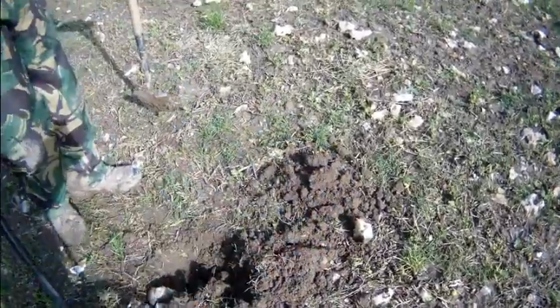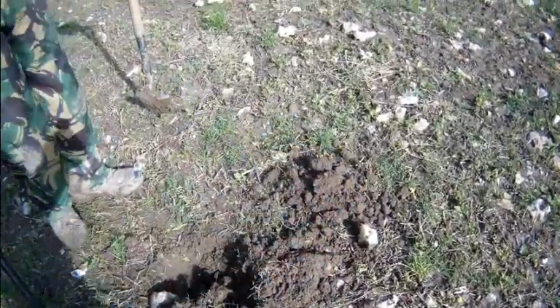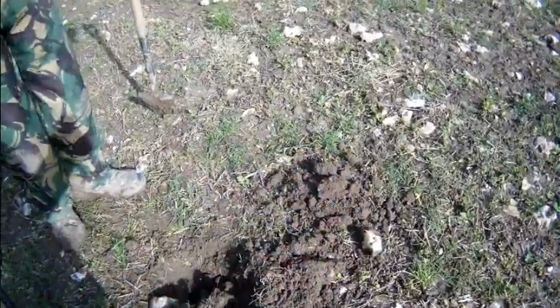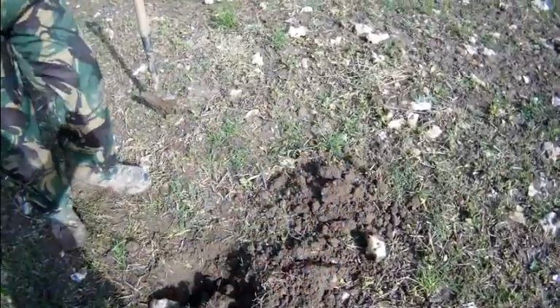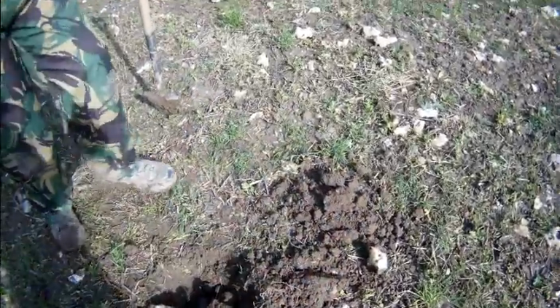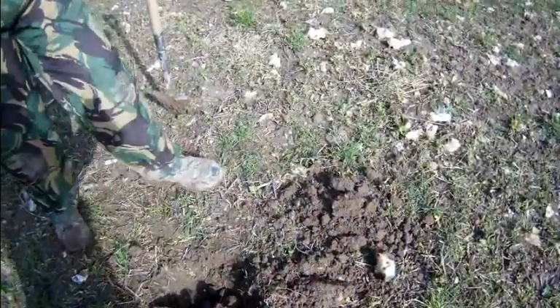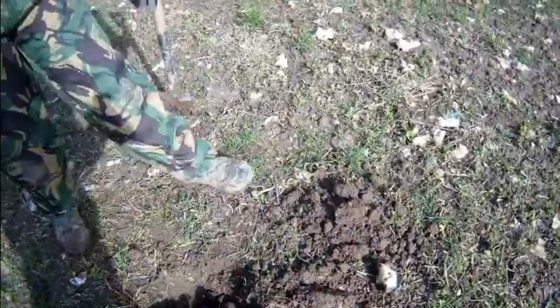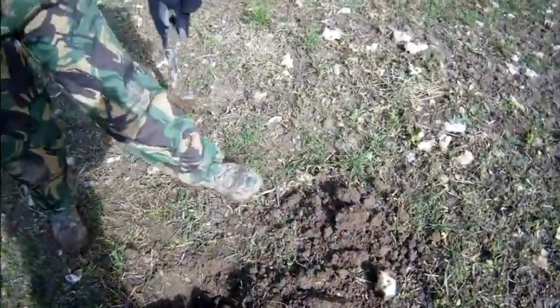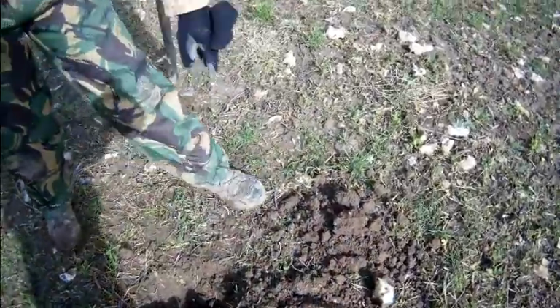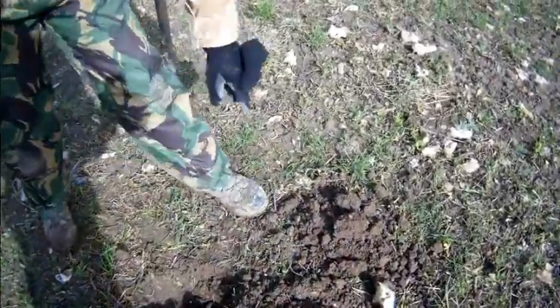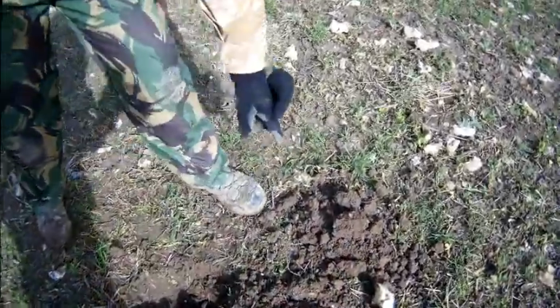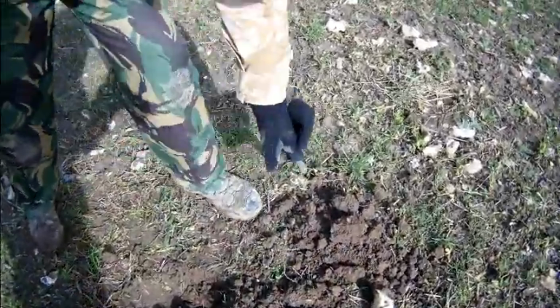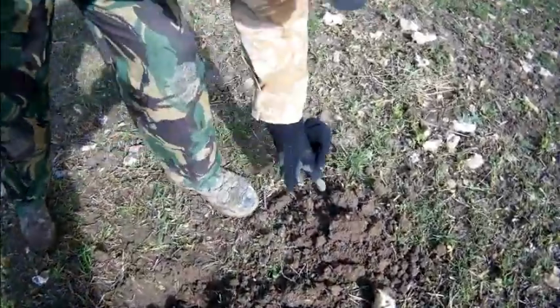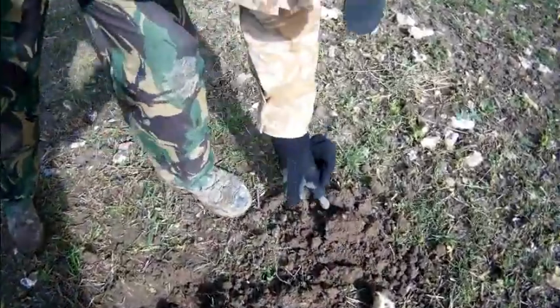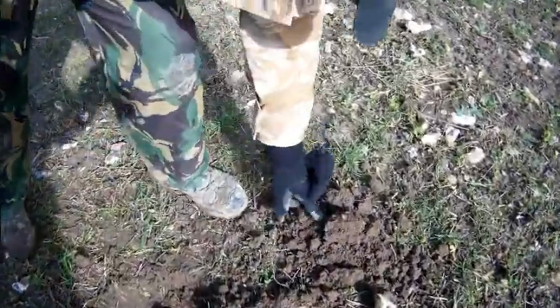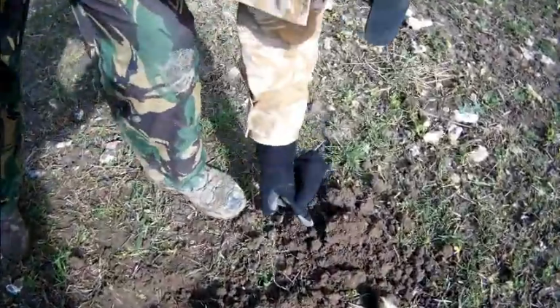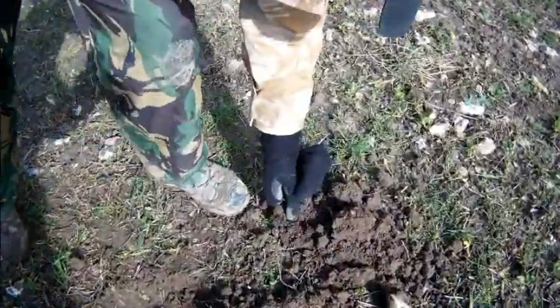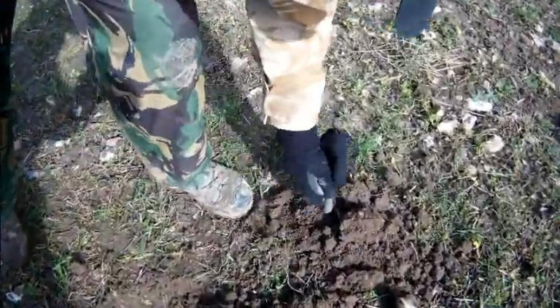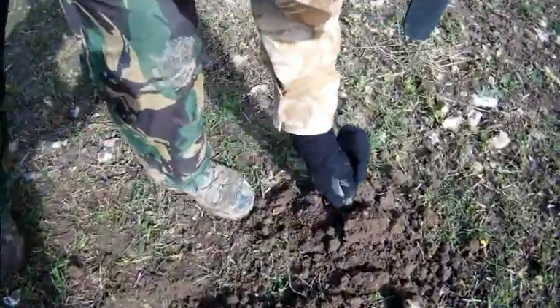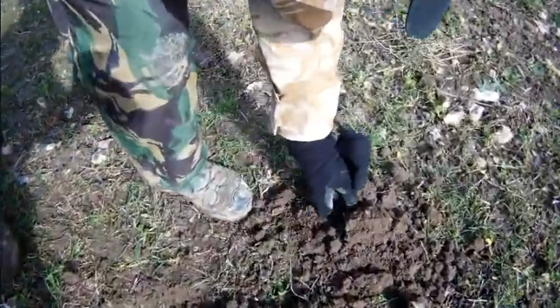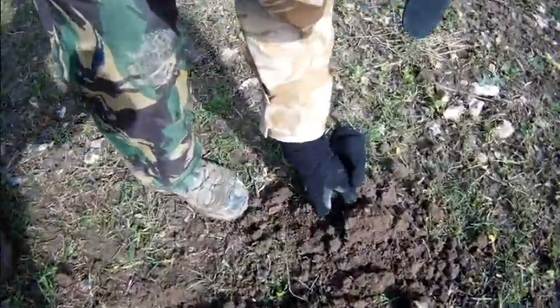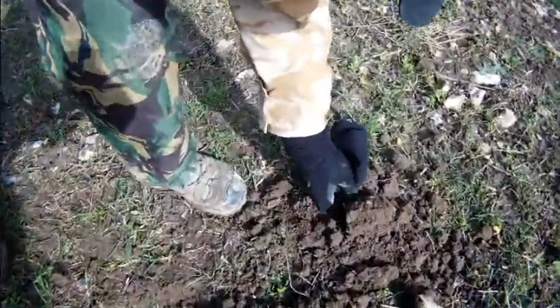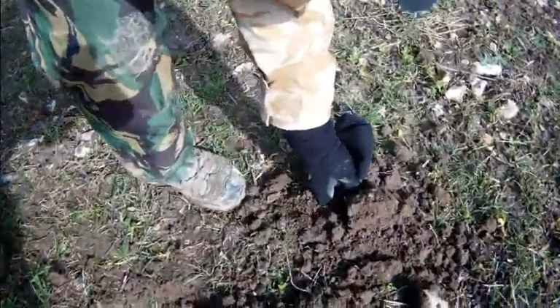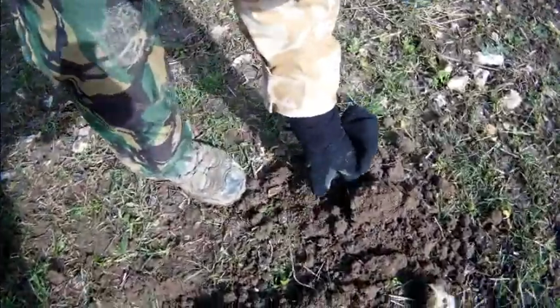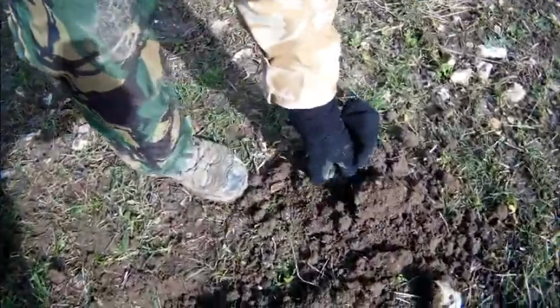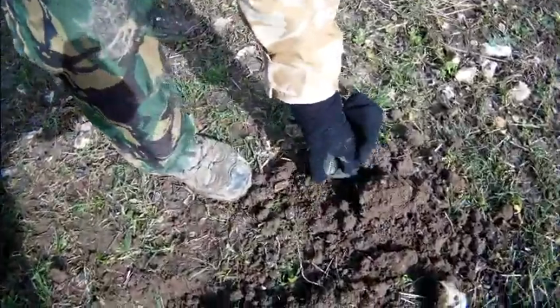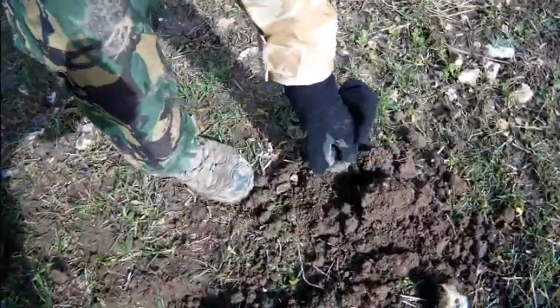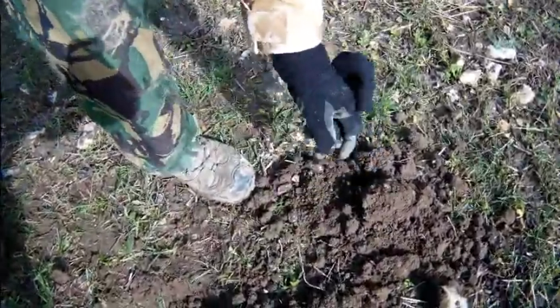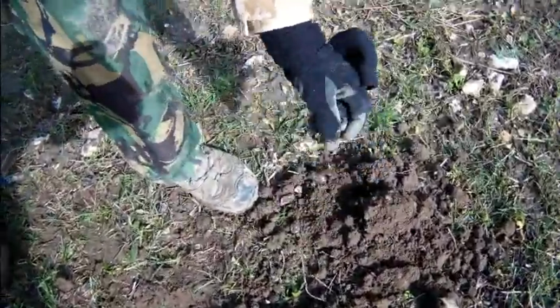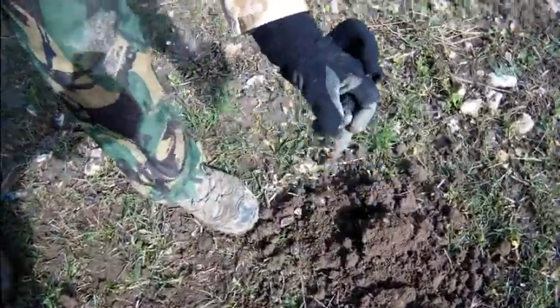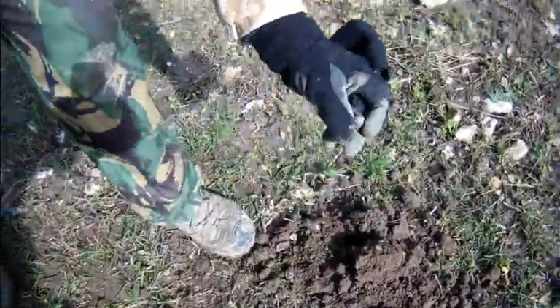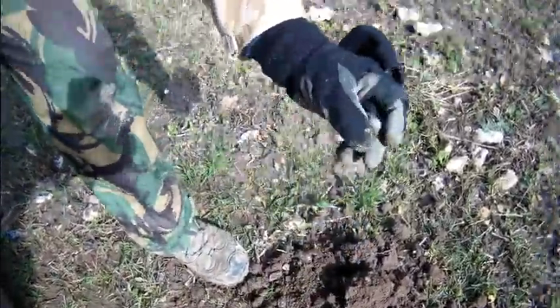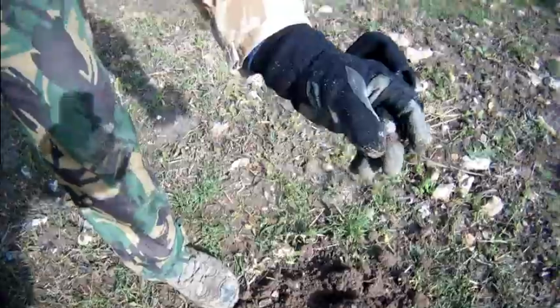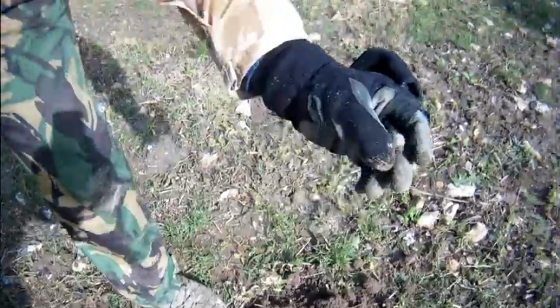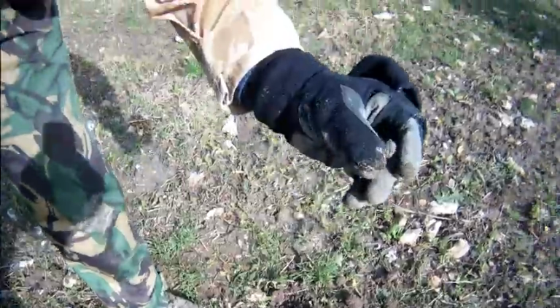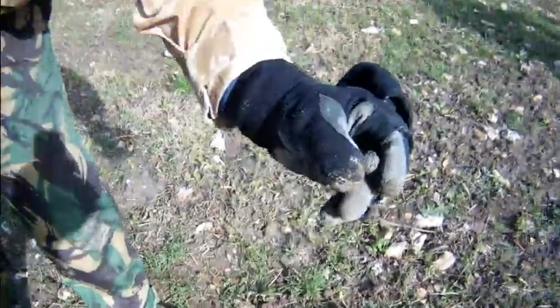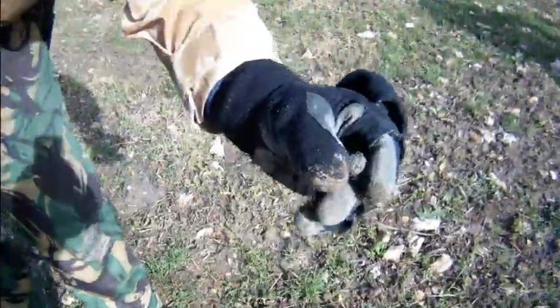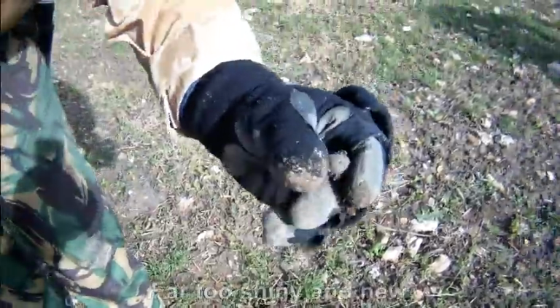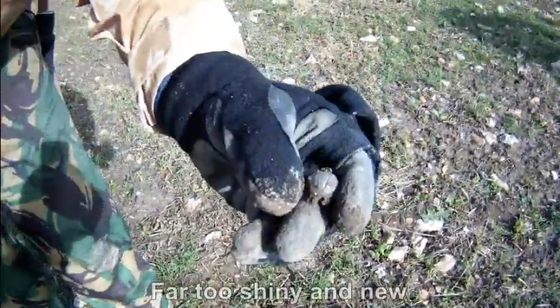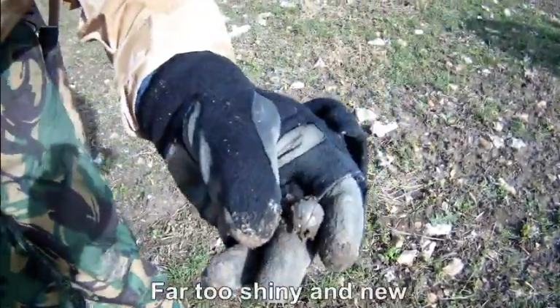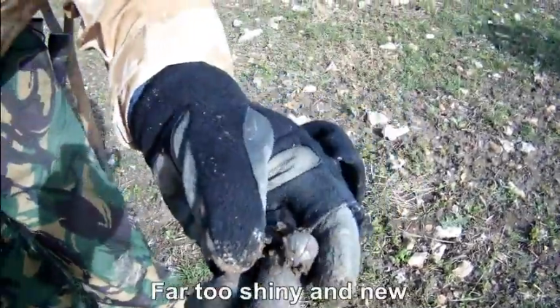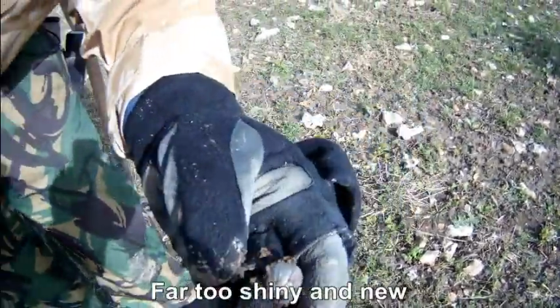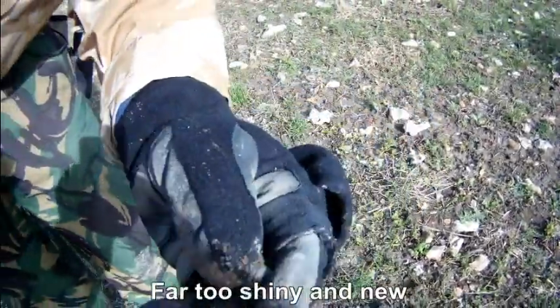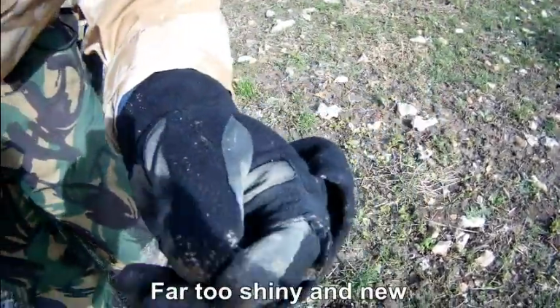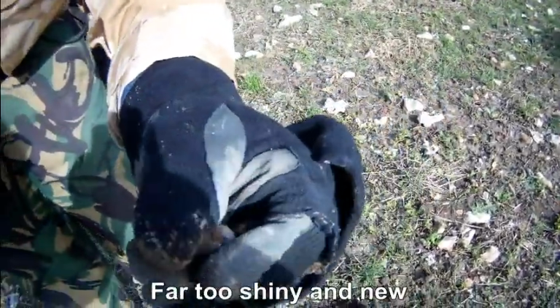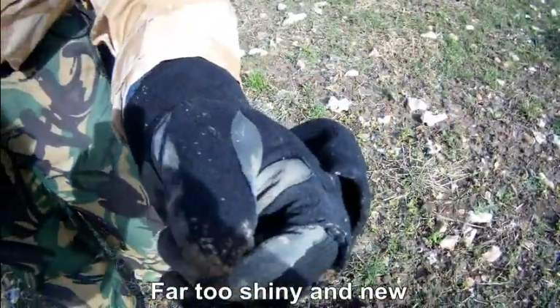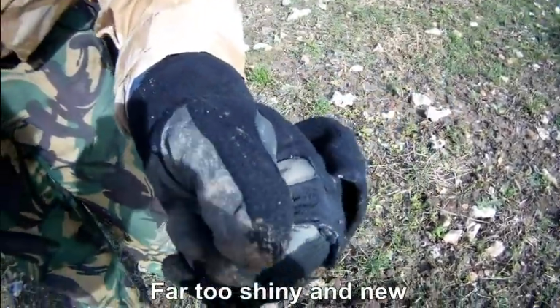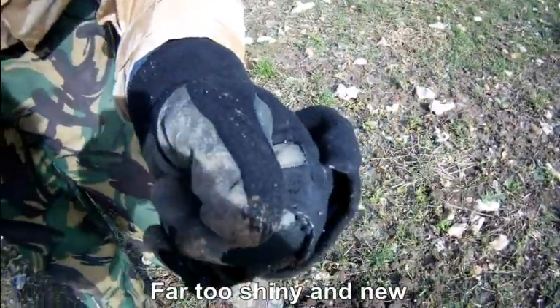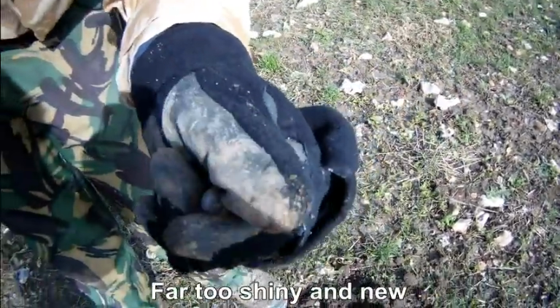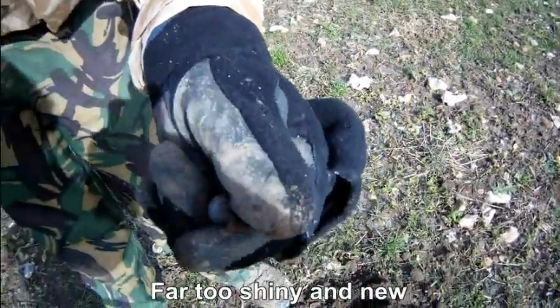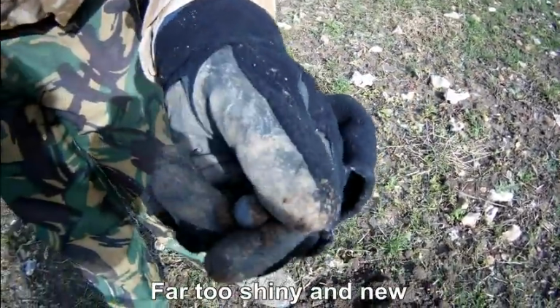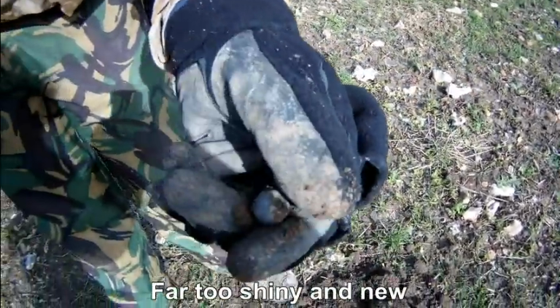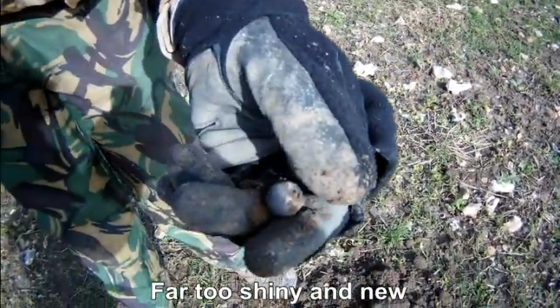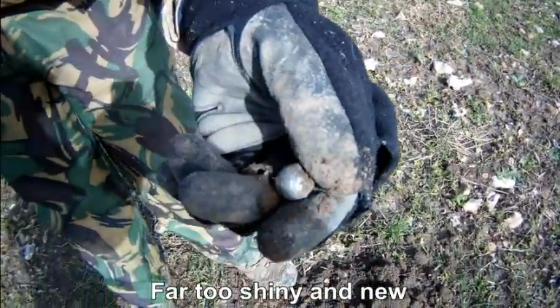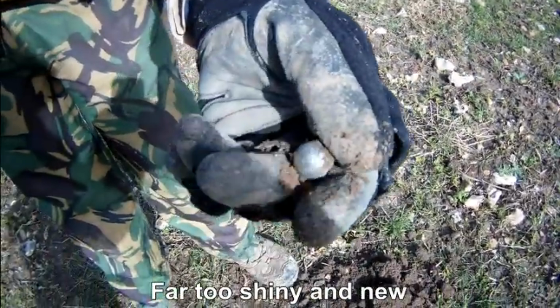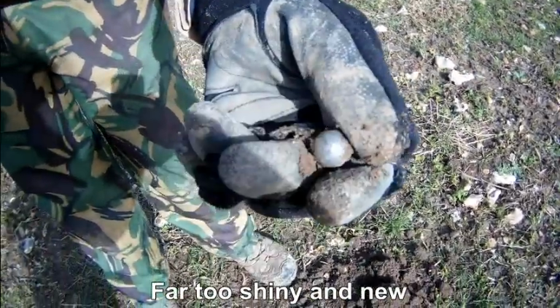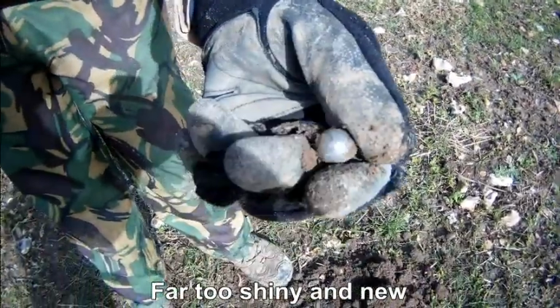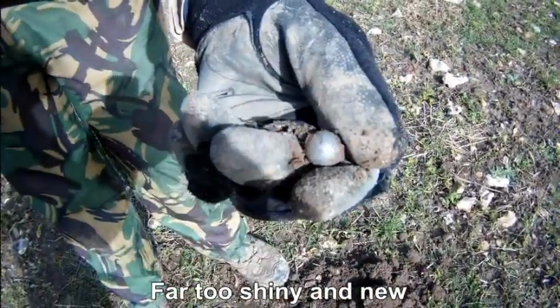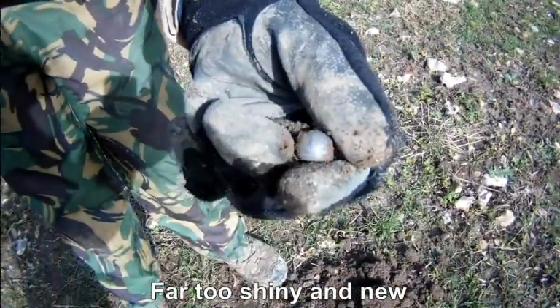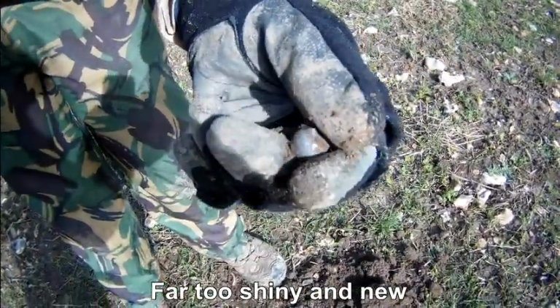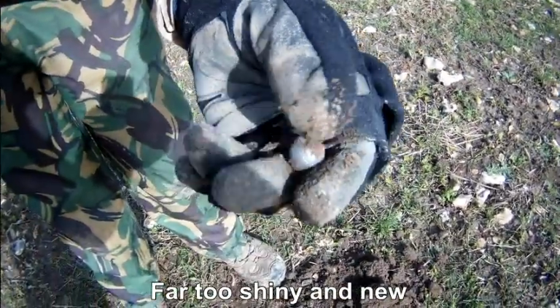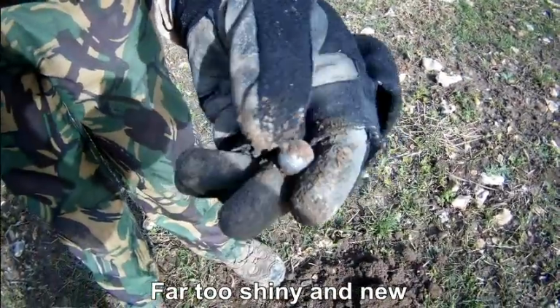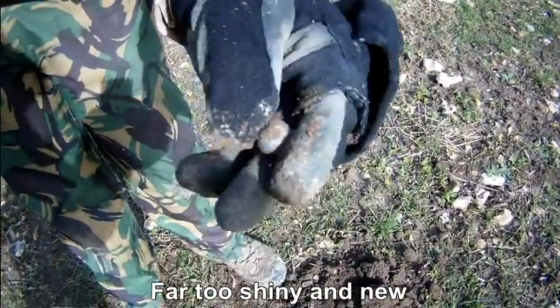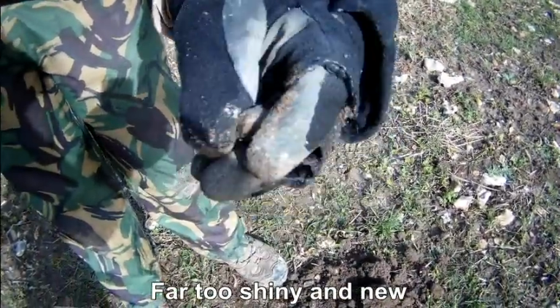It's a musket ball to me. Another one? That's a fishing weight, surely.